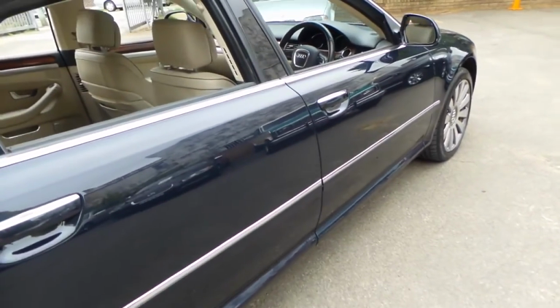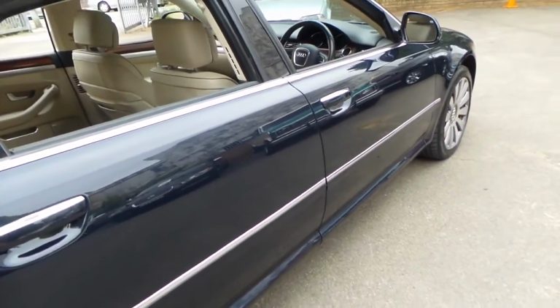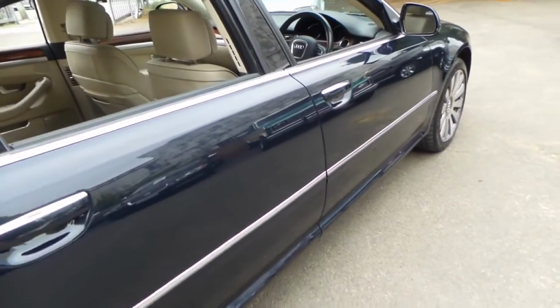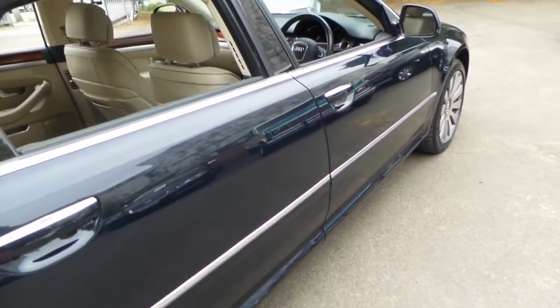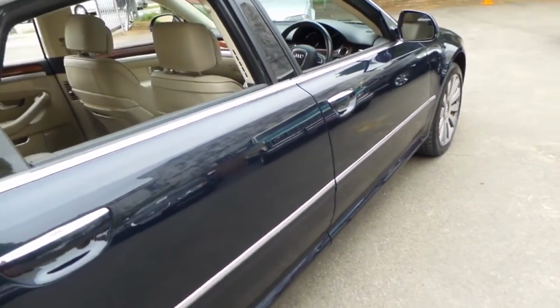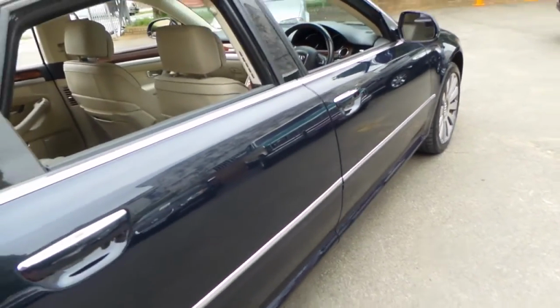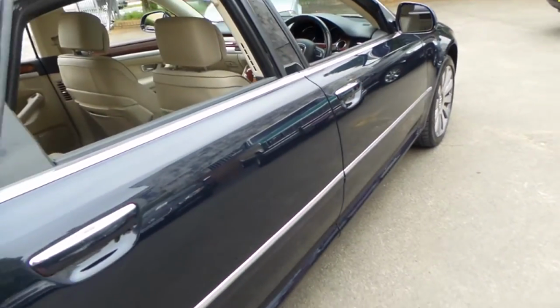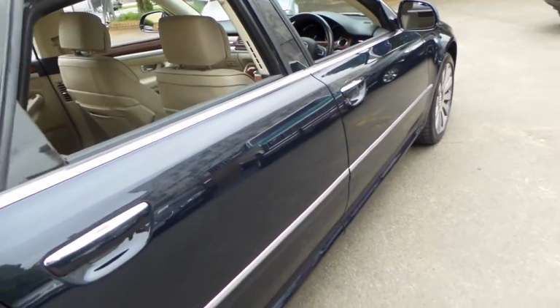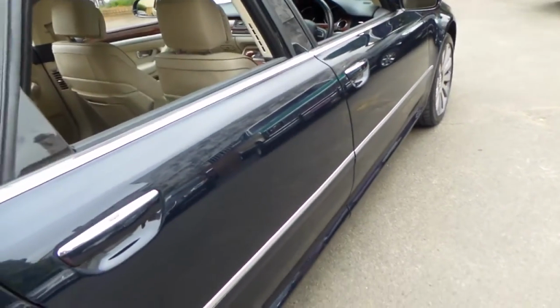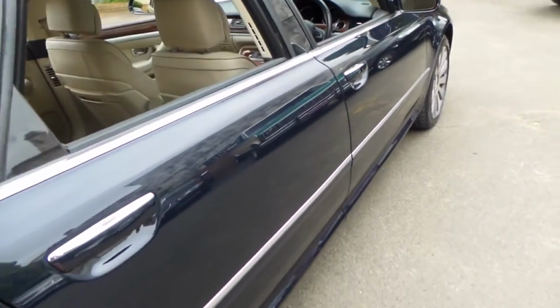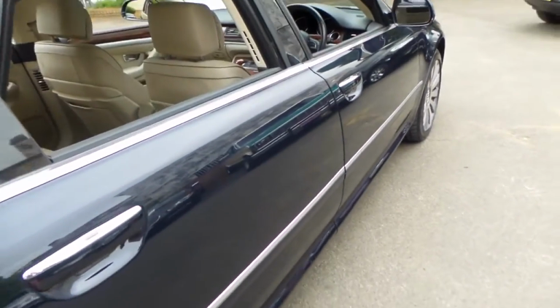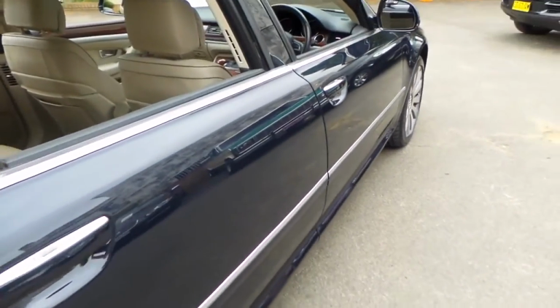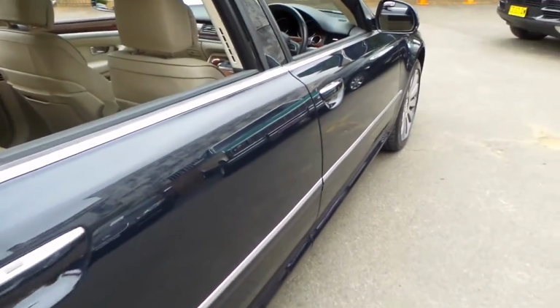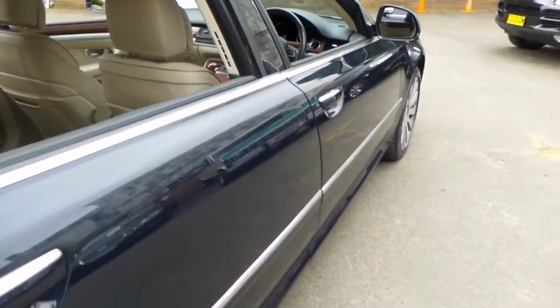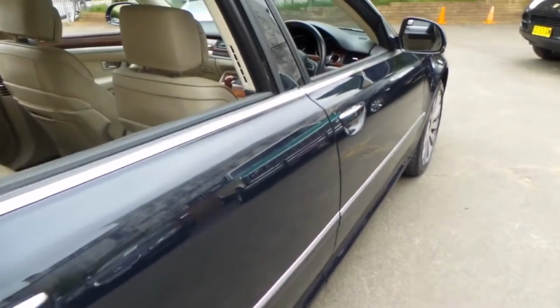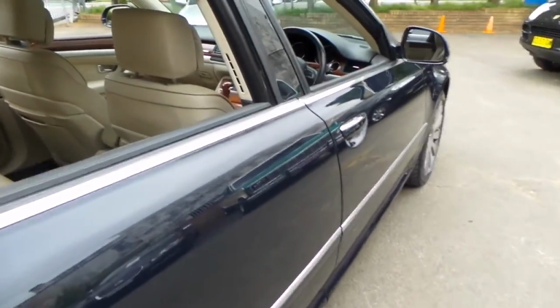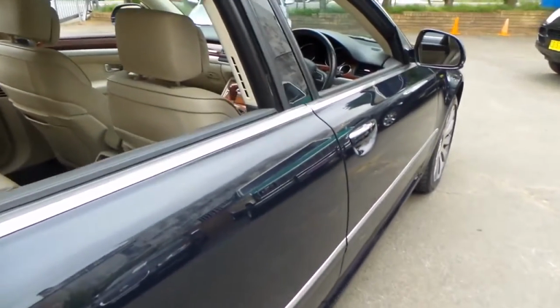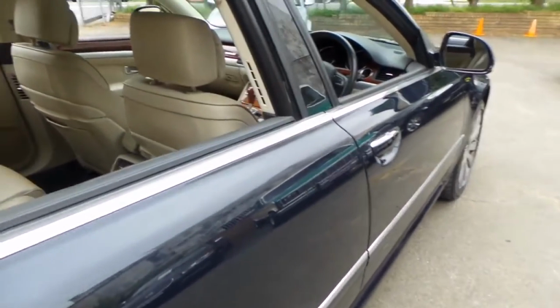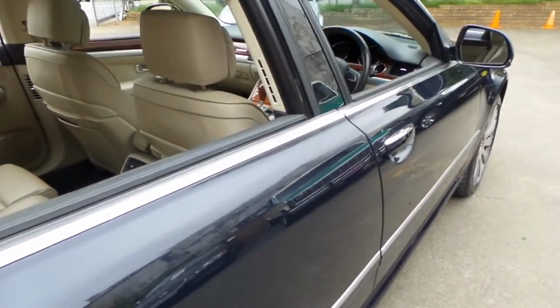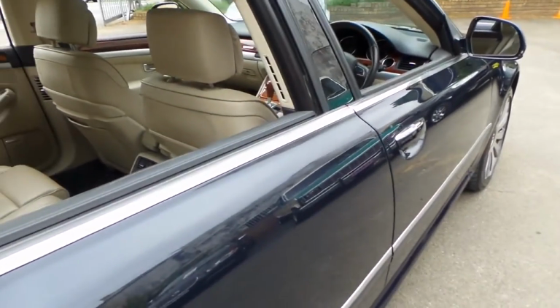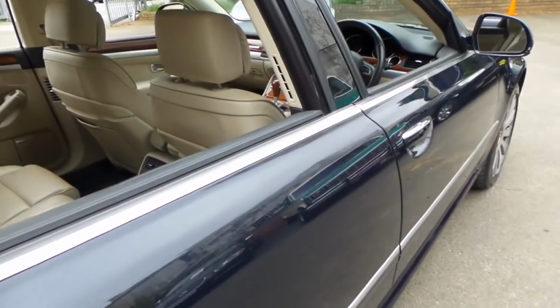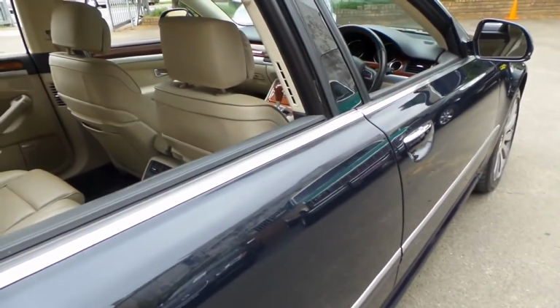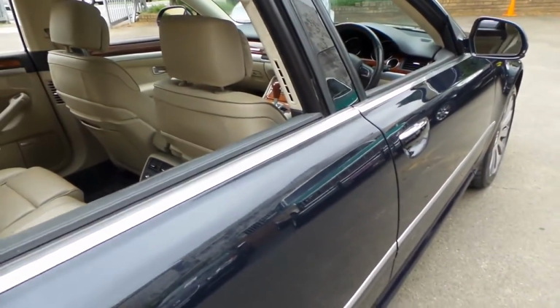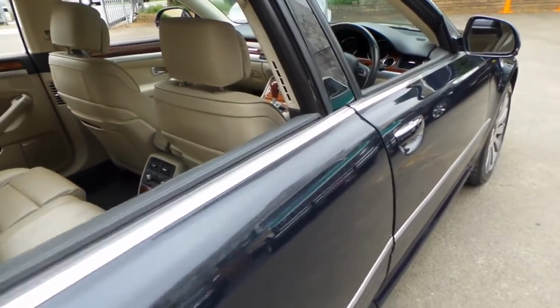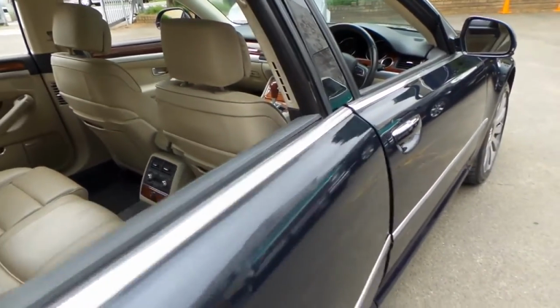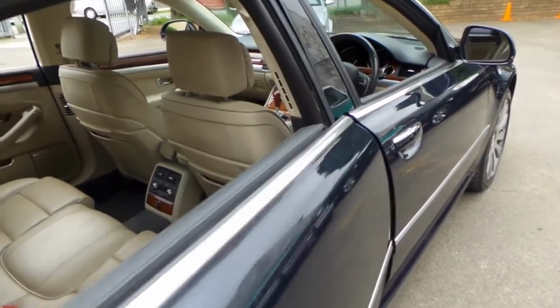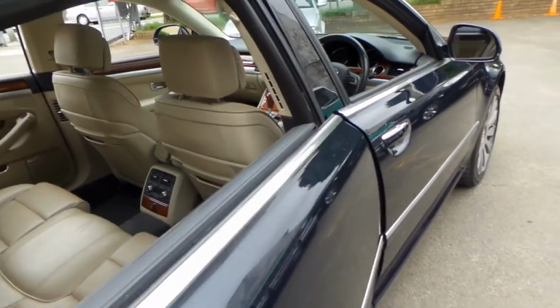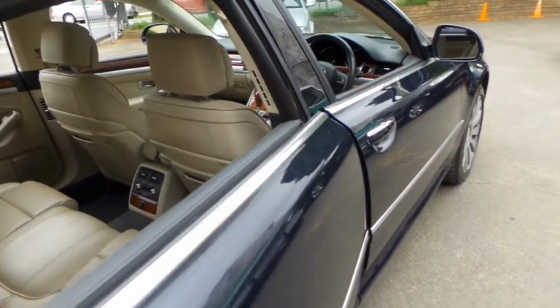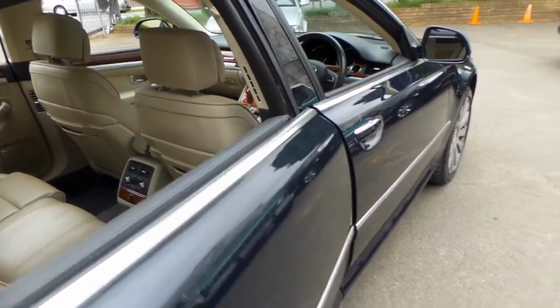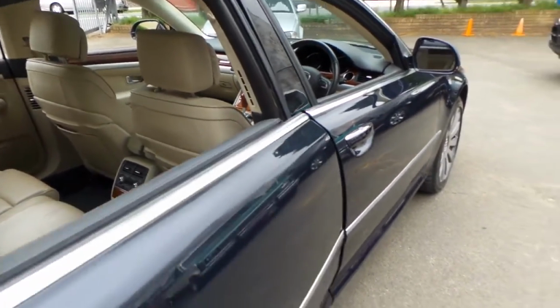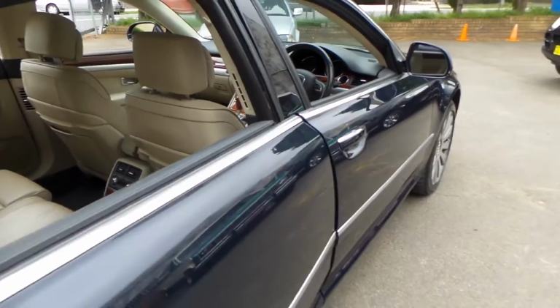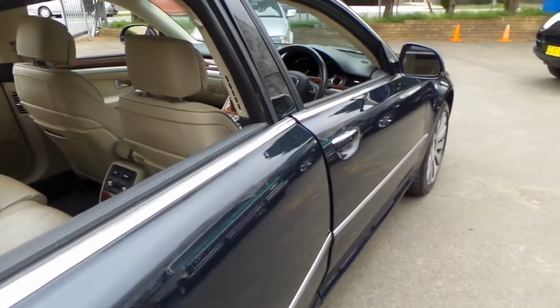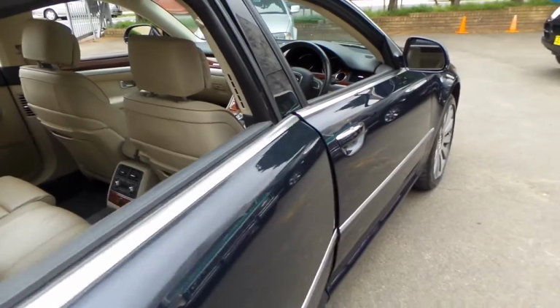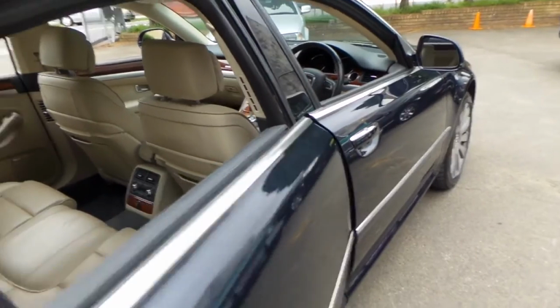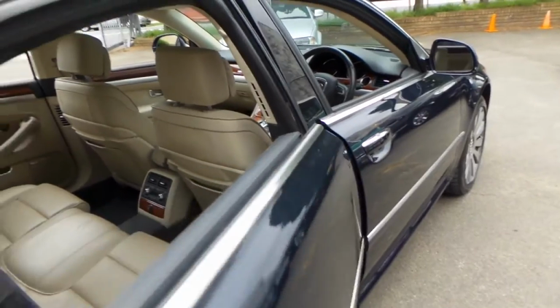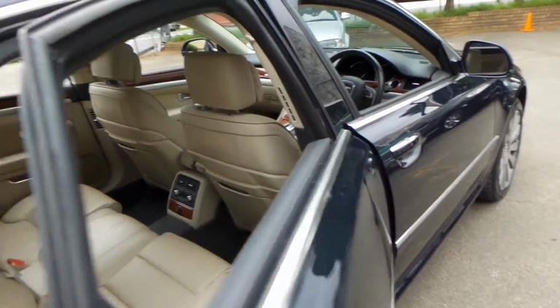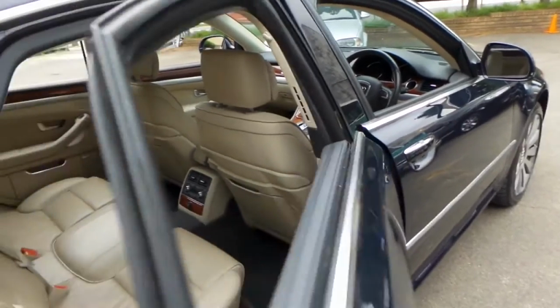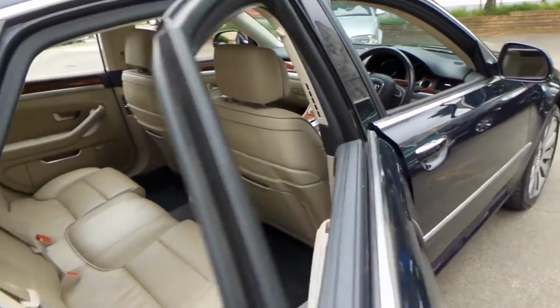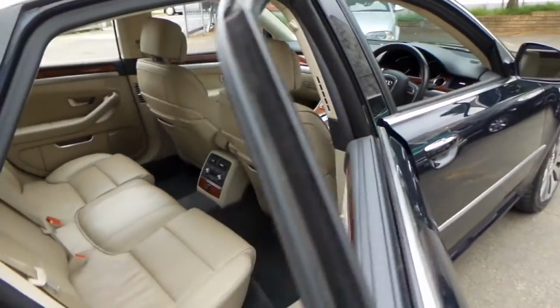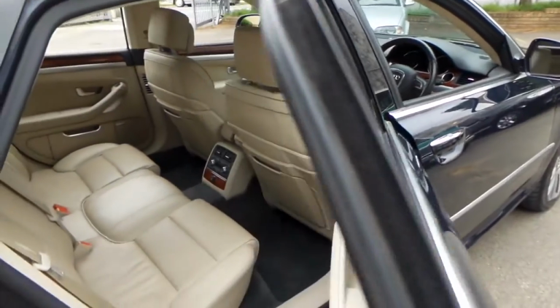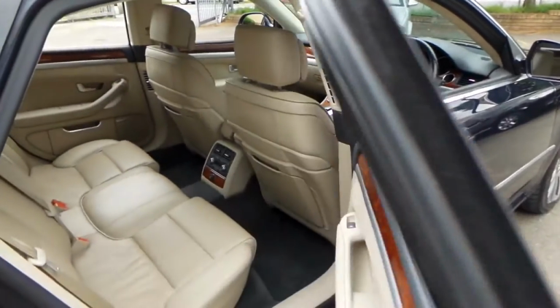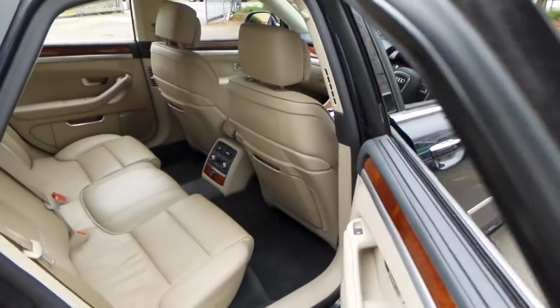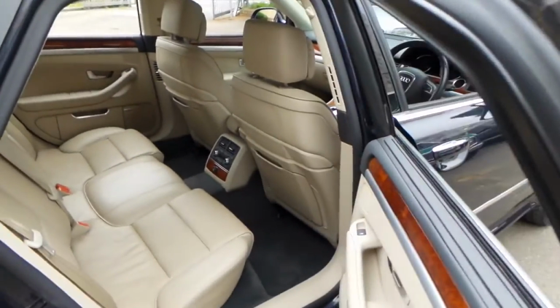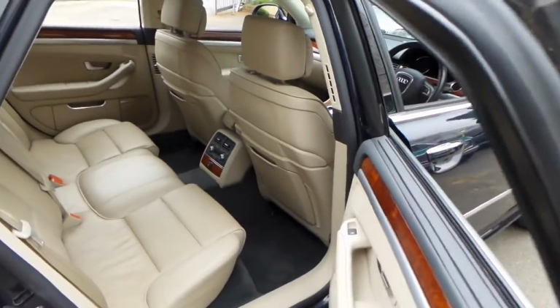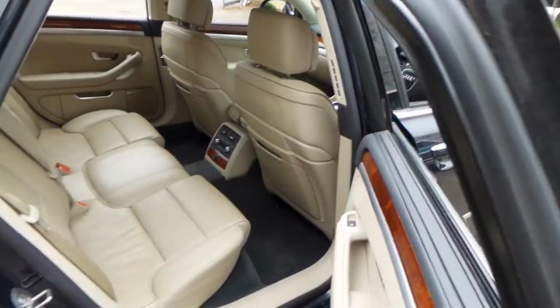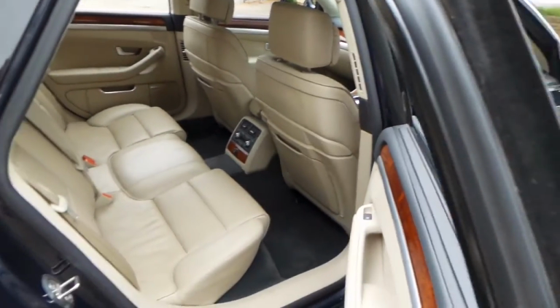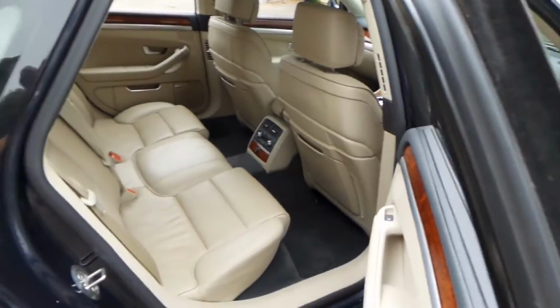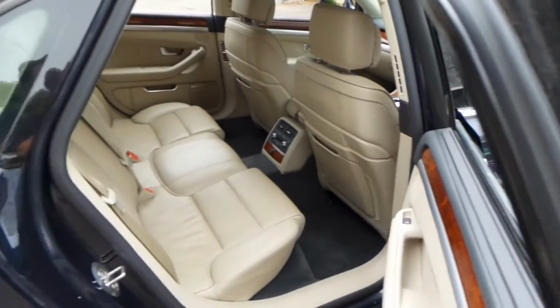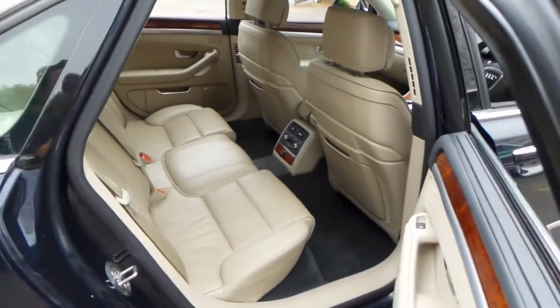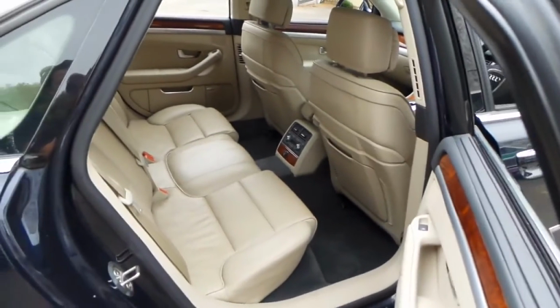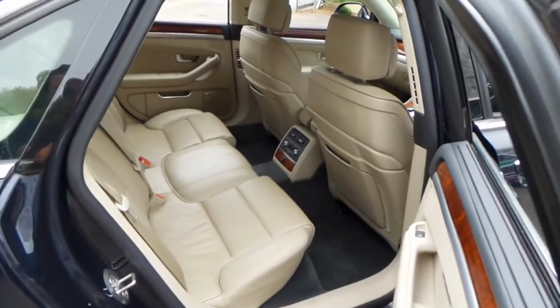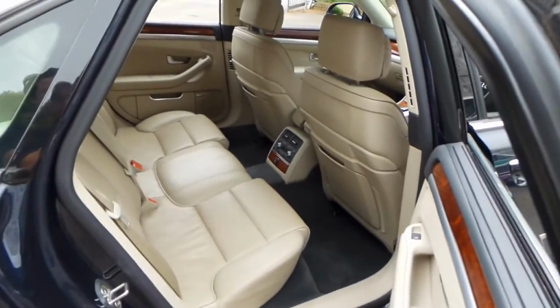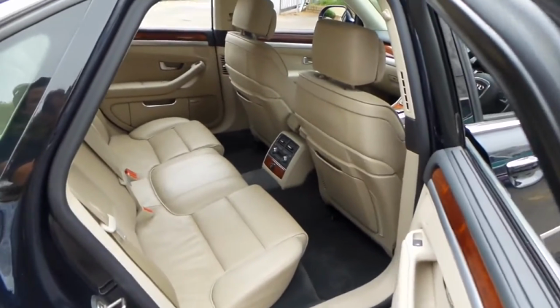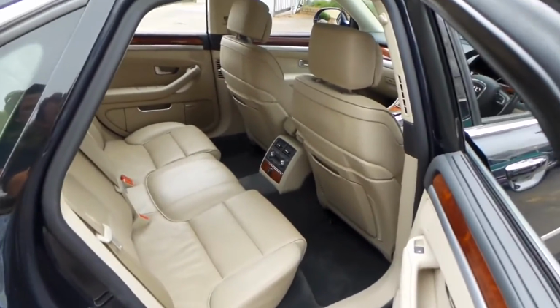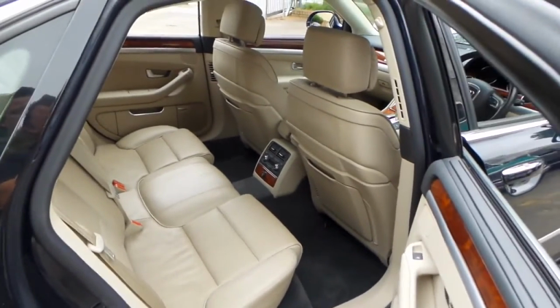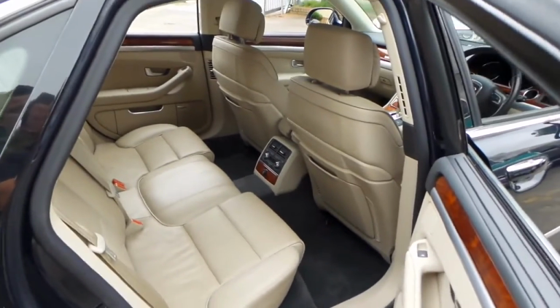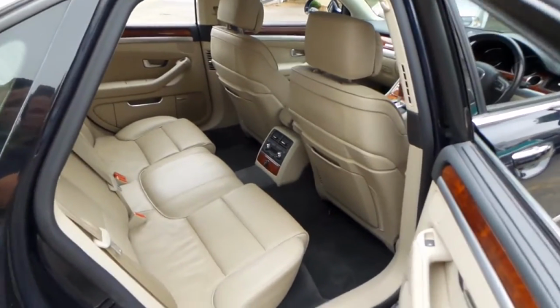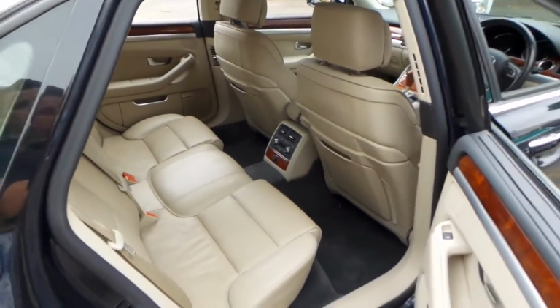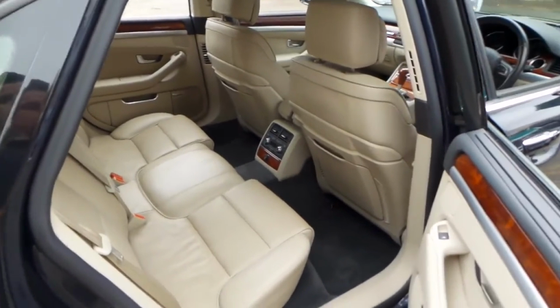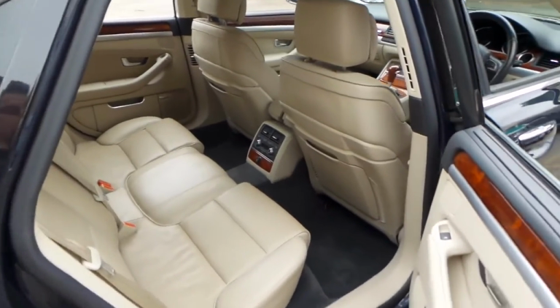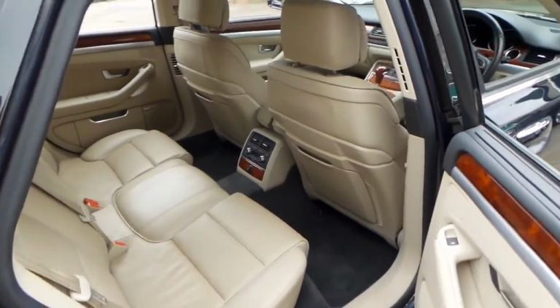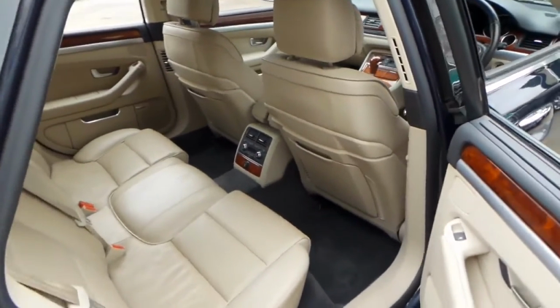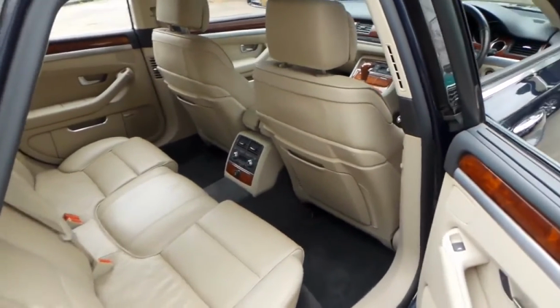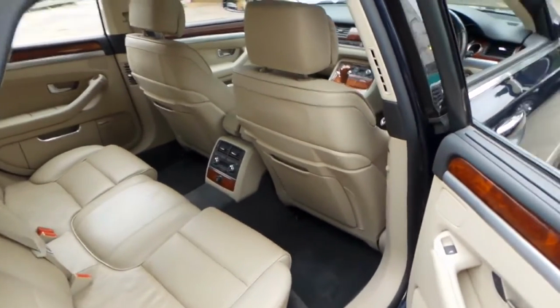I think Audi used to call it Ming Blue from memory. It's got keyless entry, keyless start, and two keys.